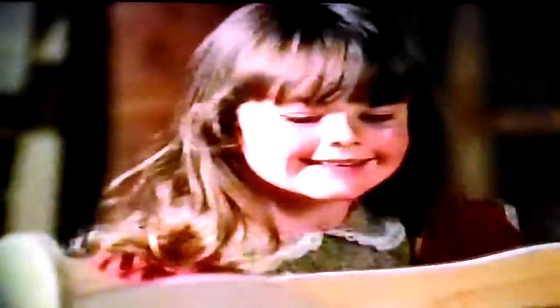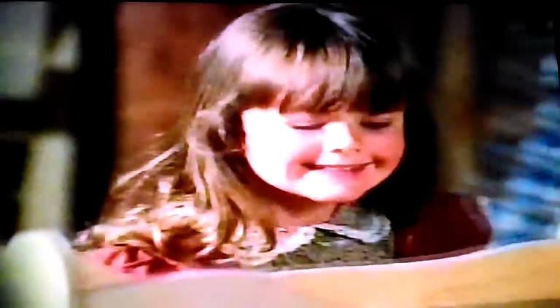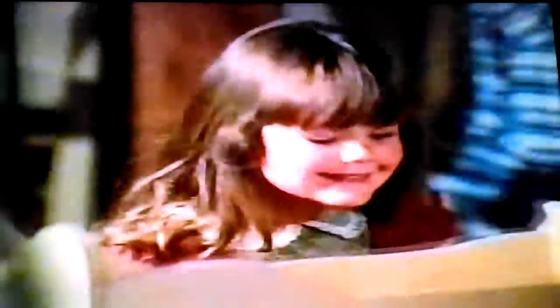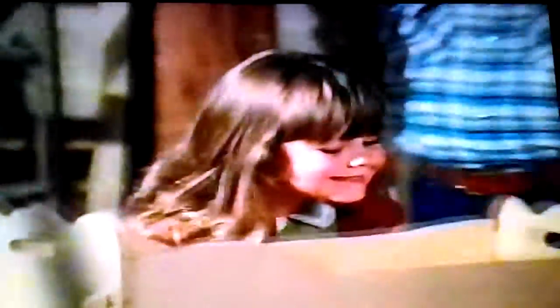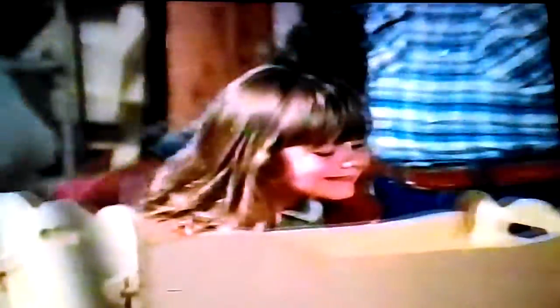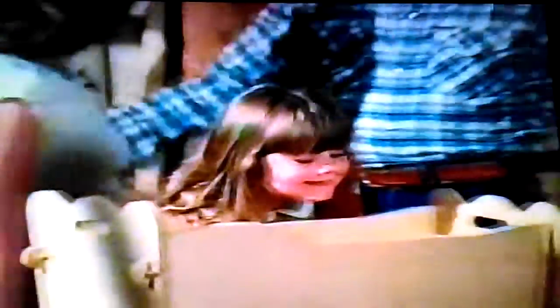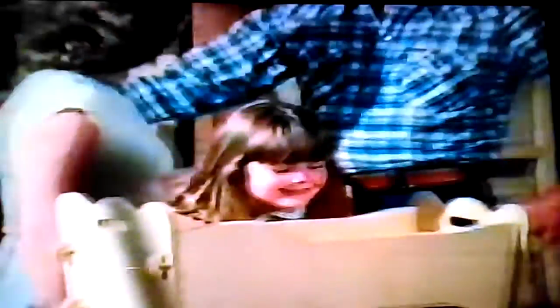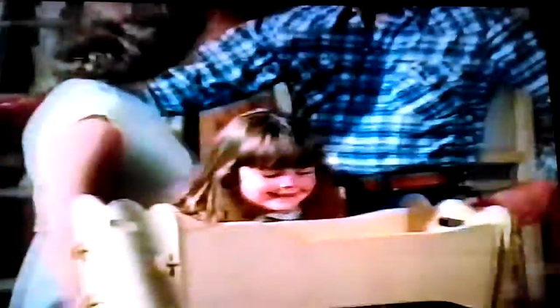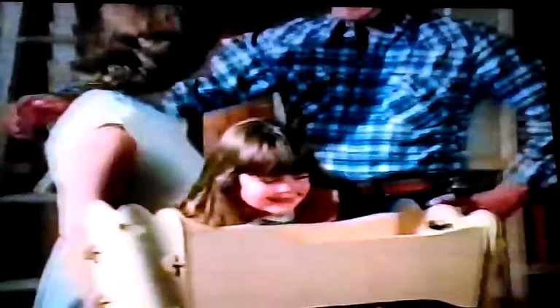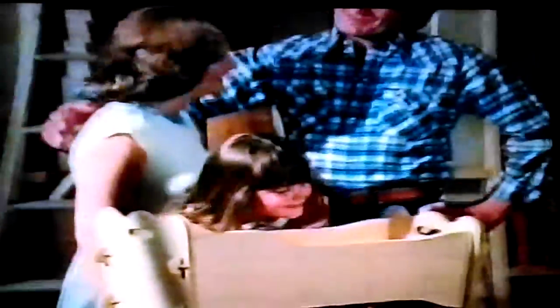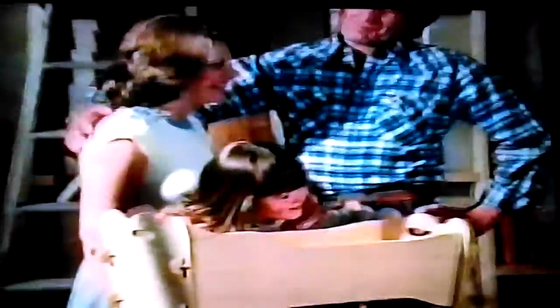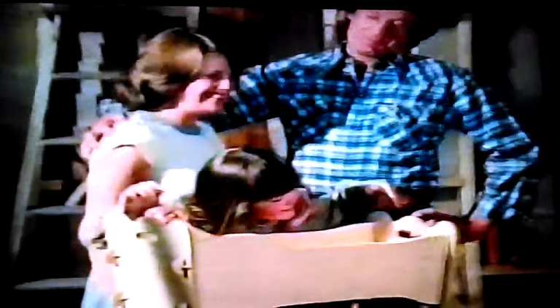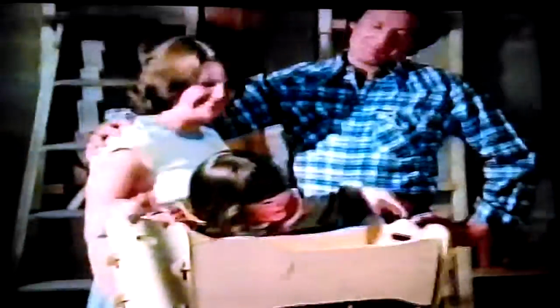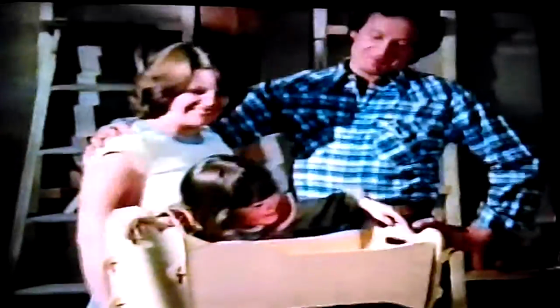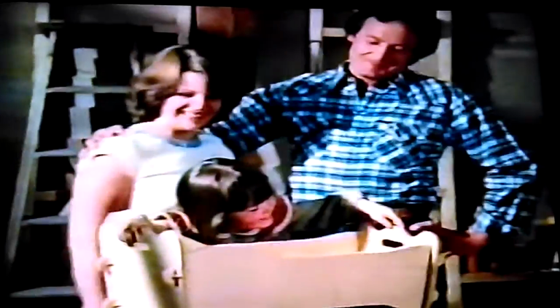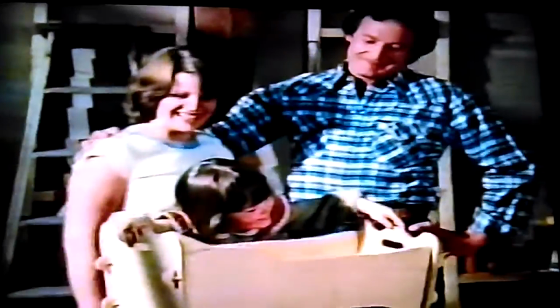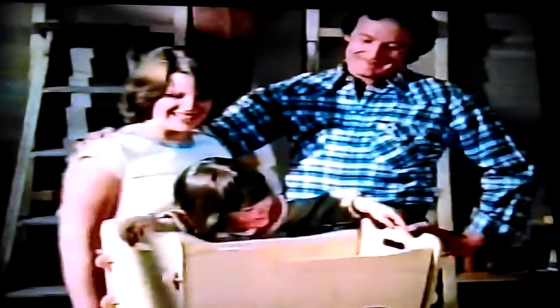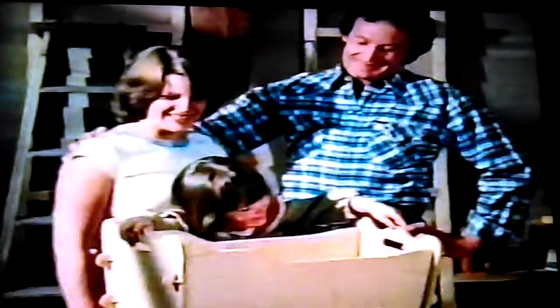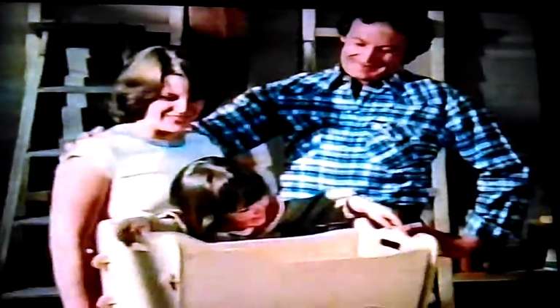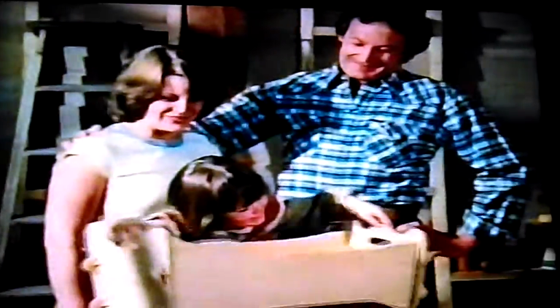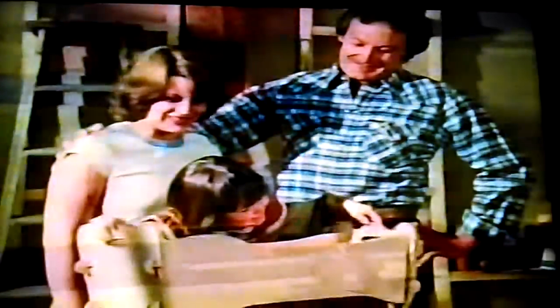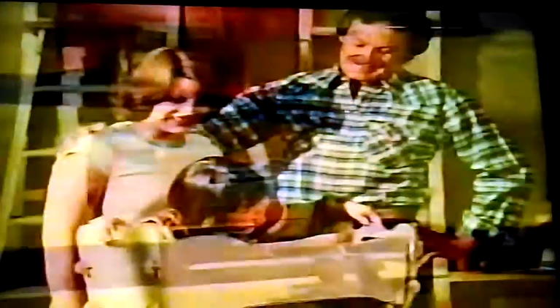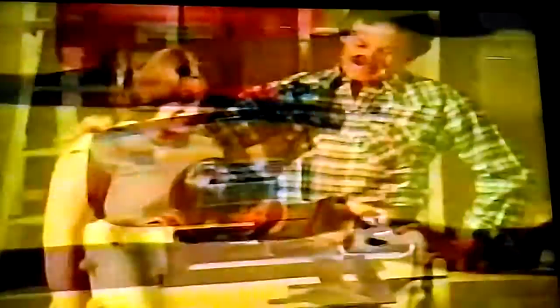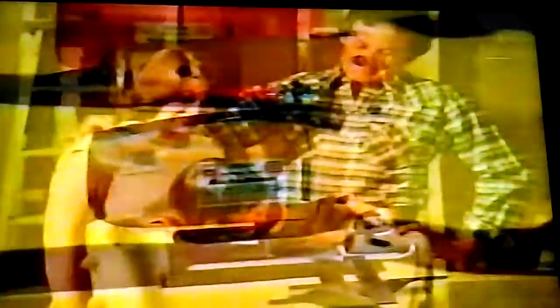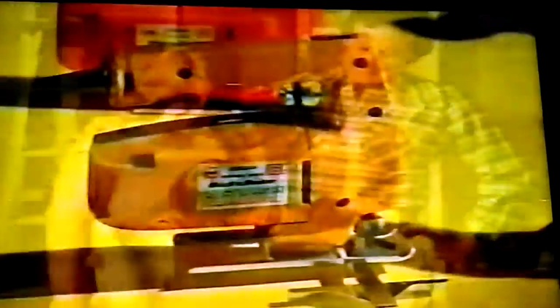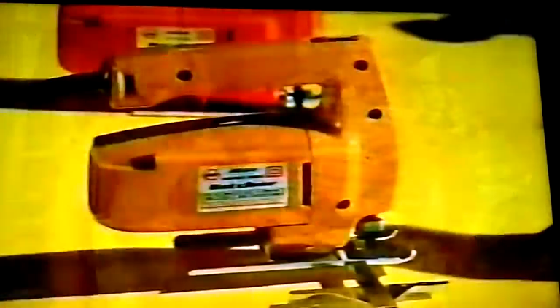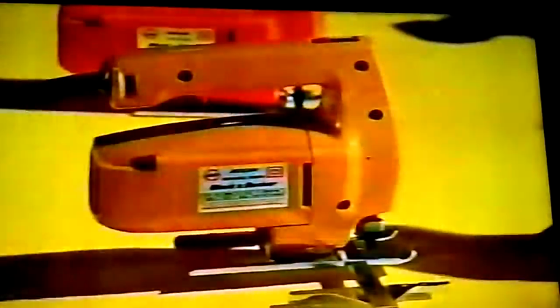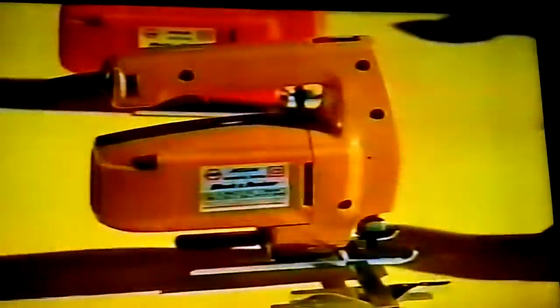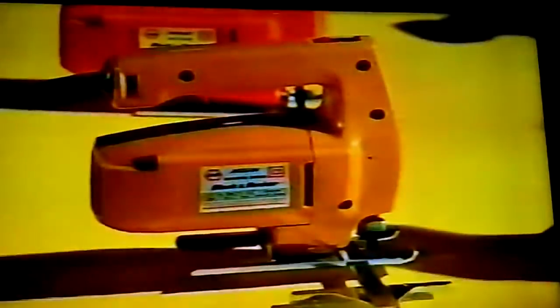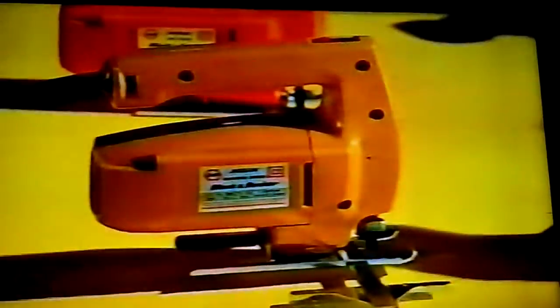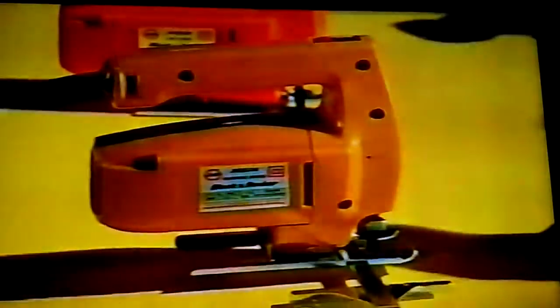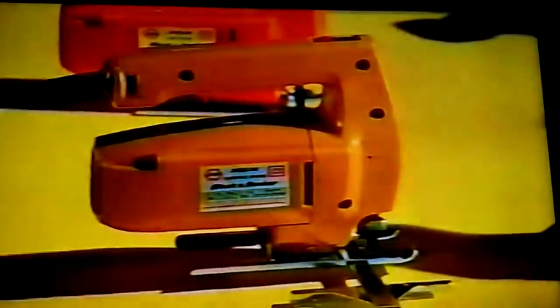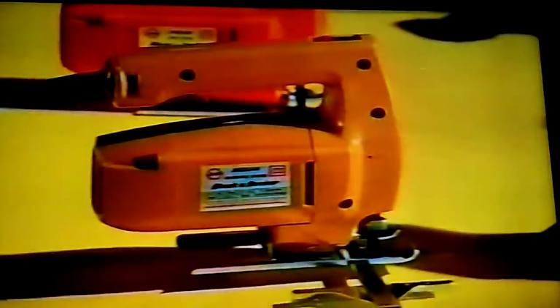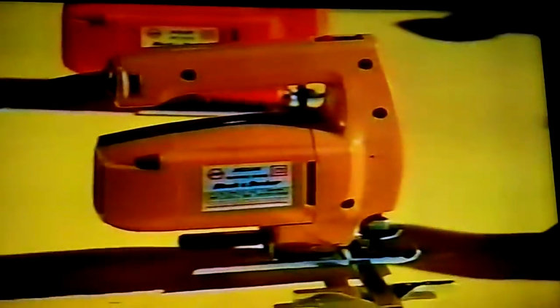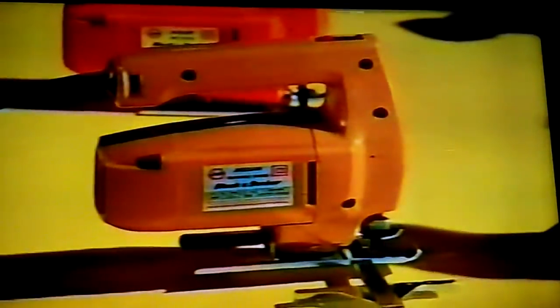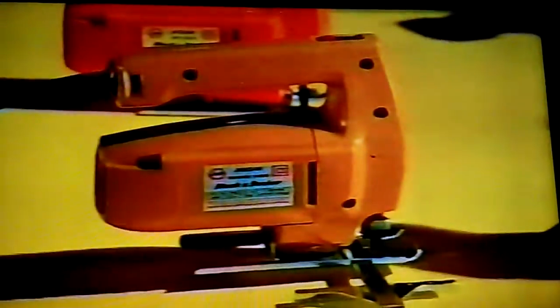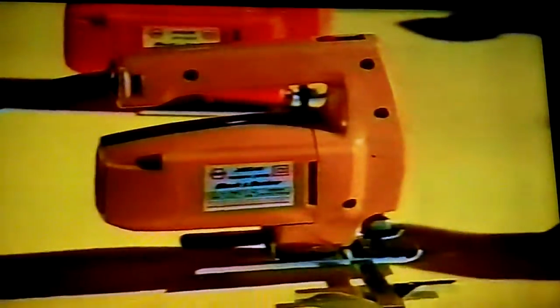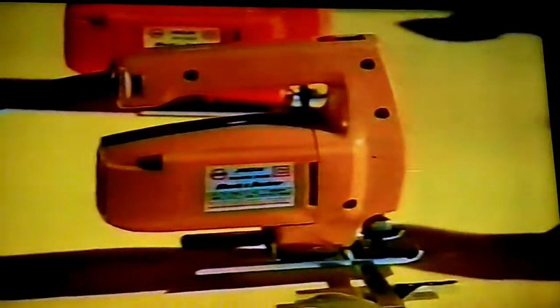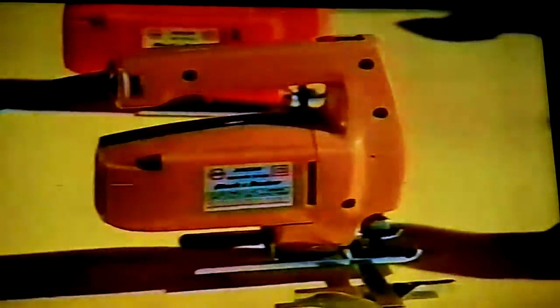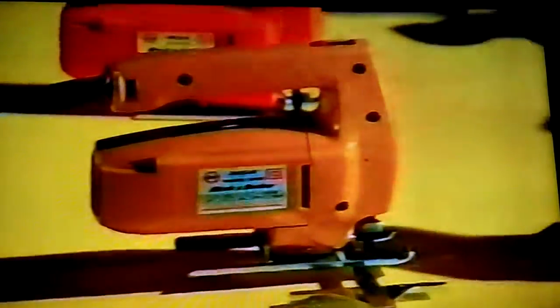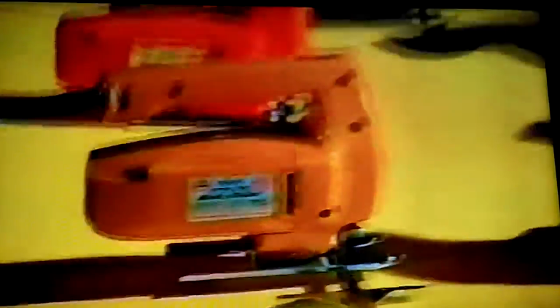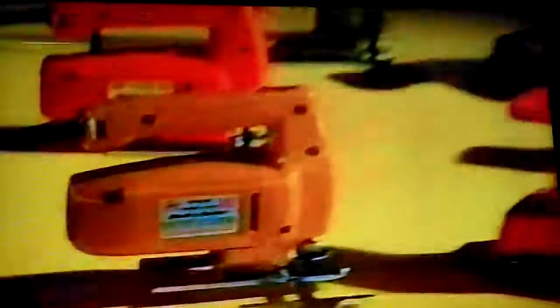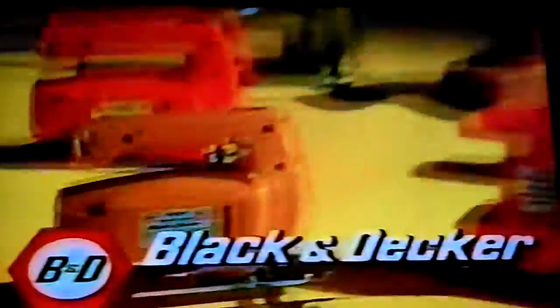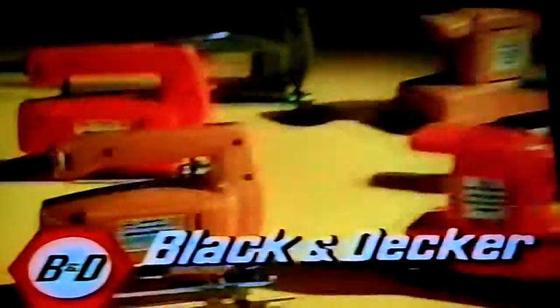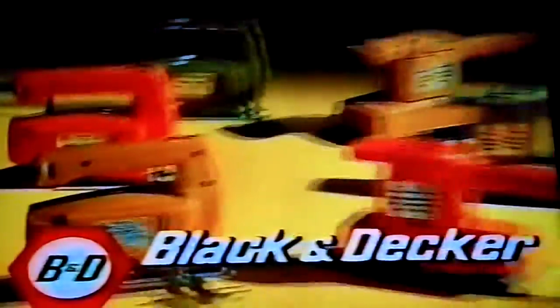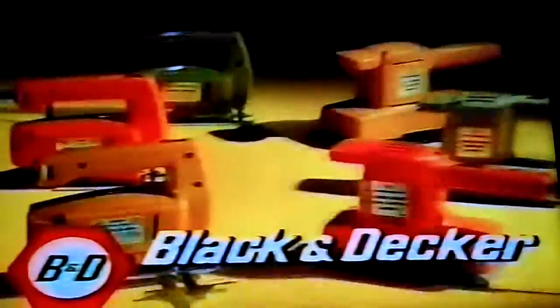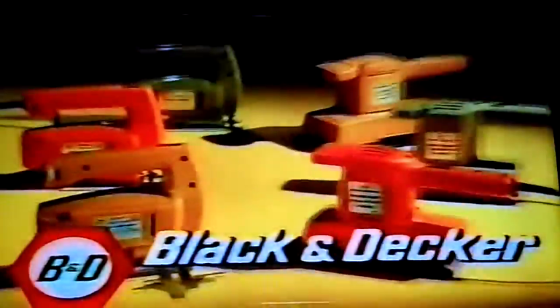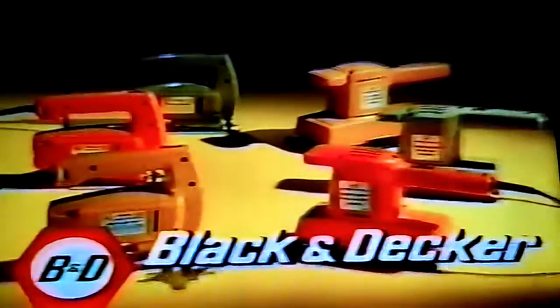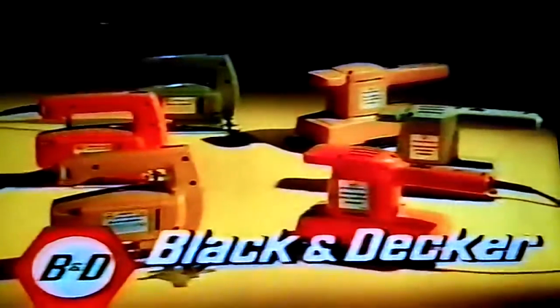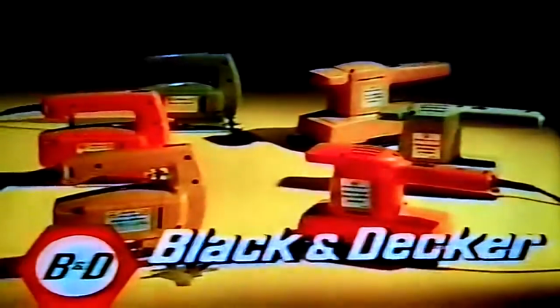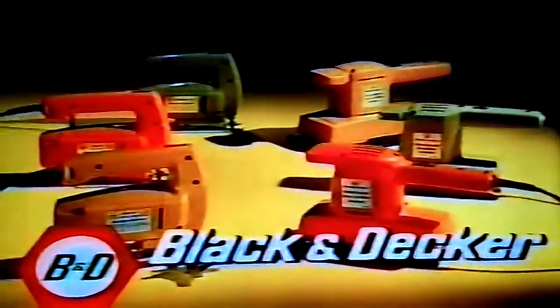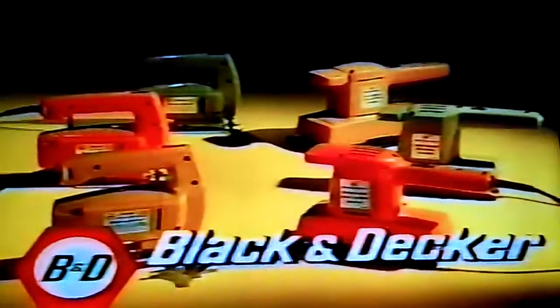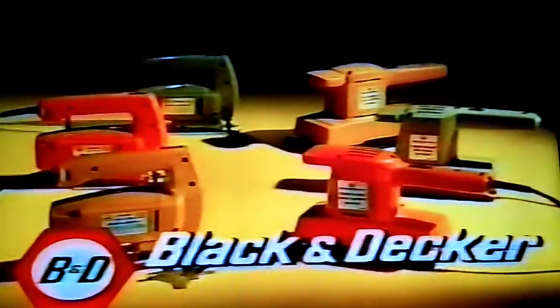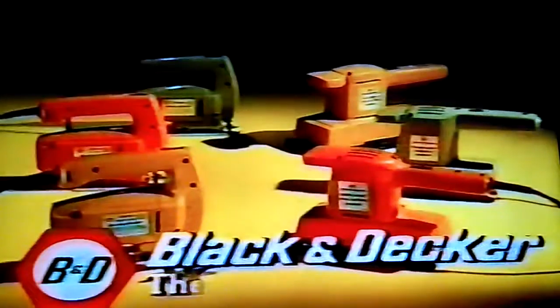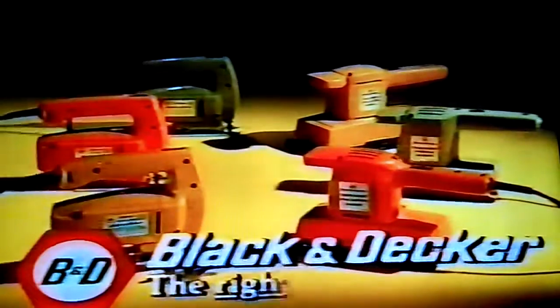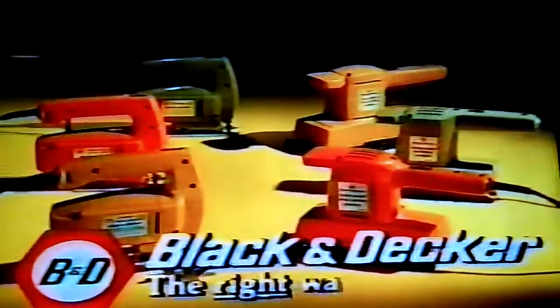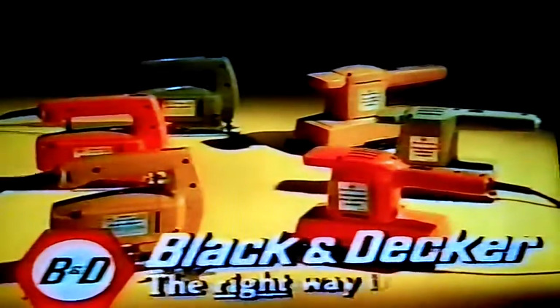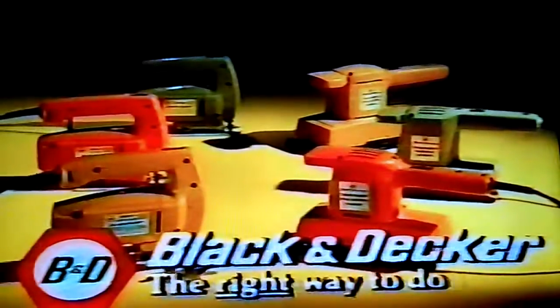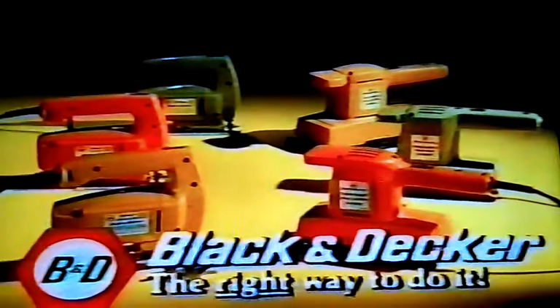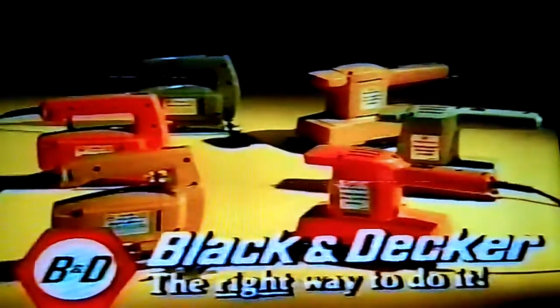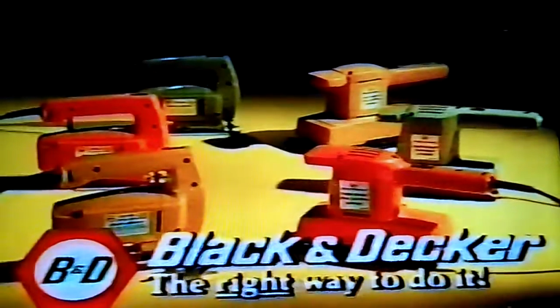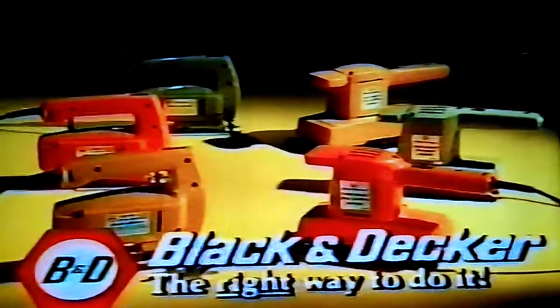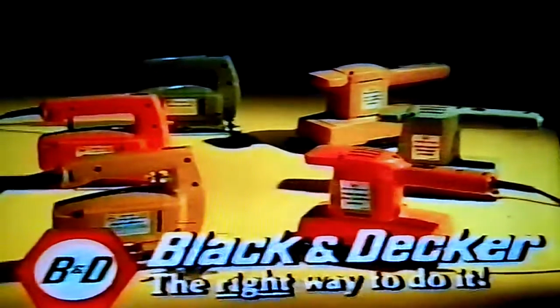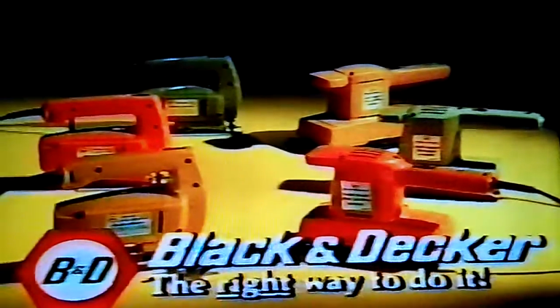Enjoy home handiwork more with Black & Decker jigsaws and sanders. Black & Decker, the right way to do it.